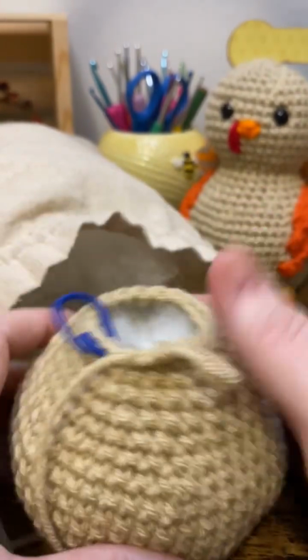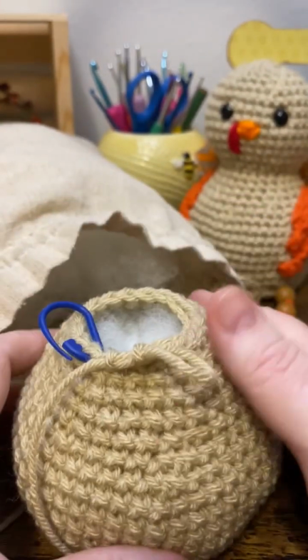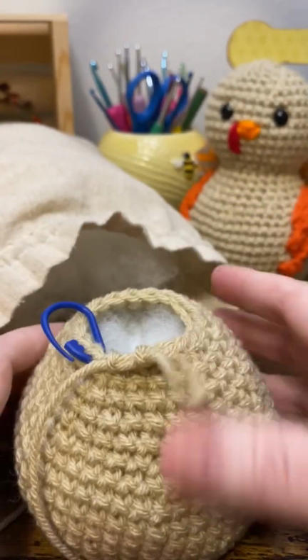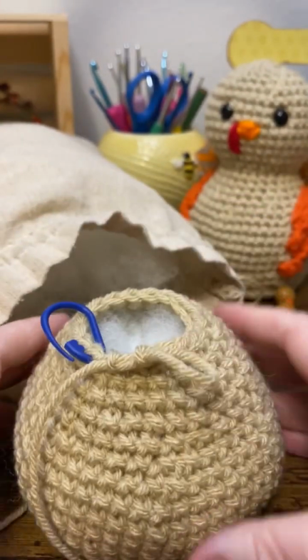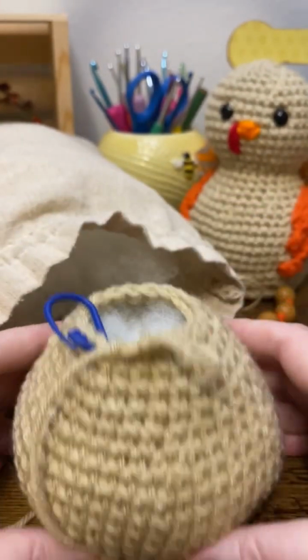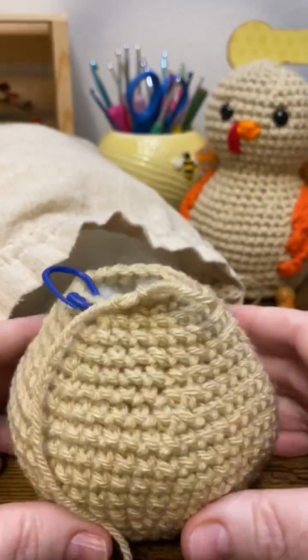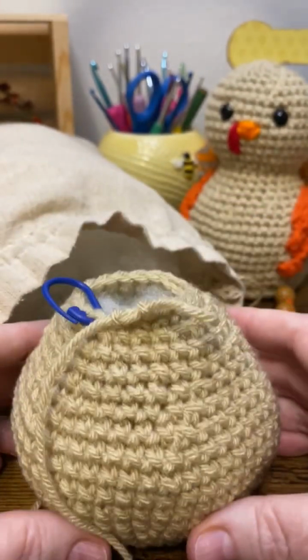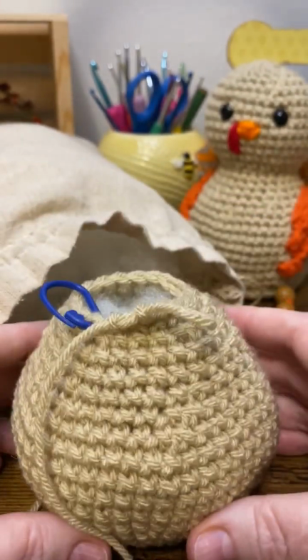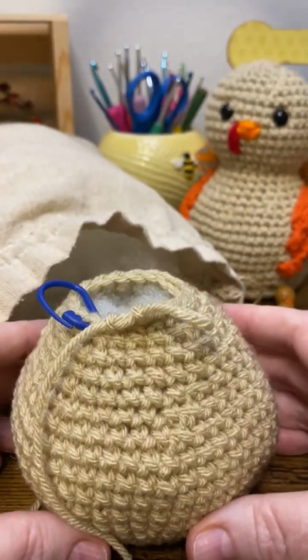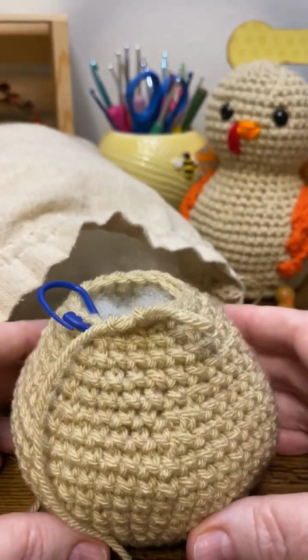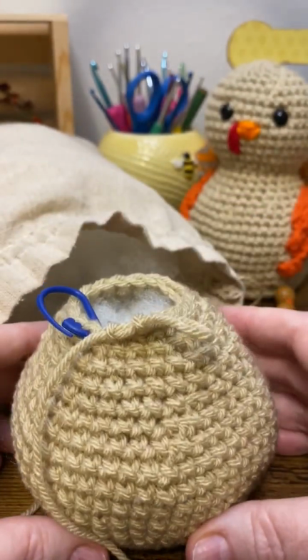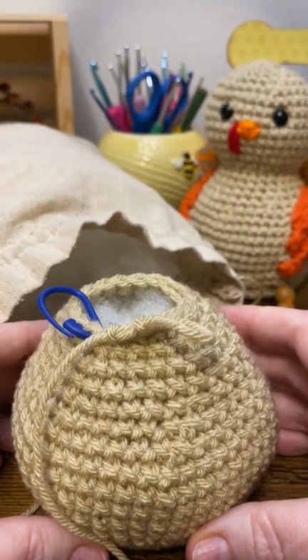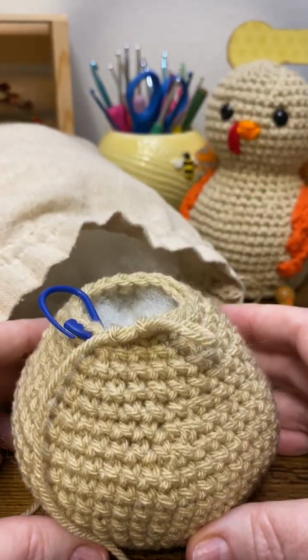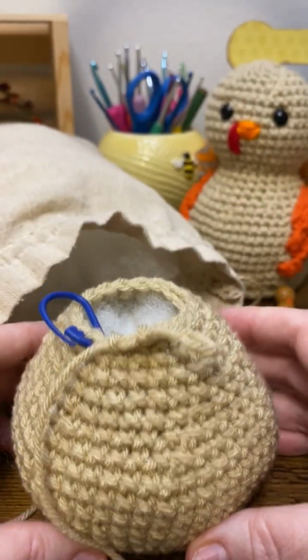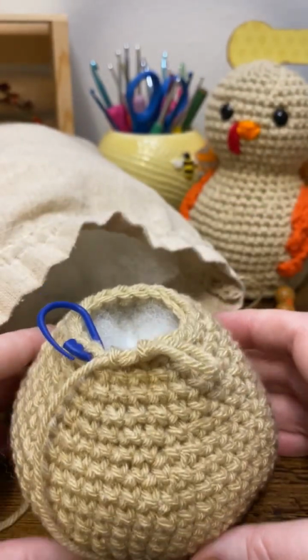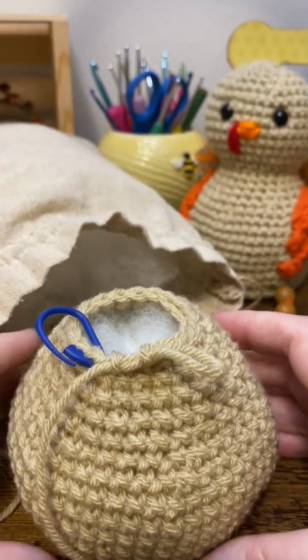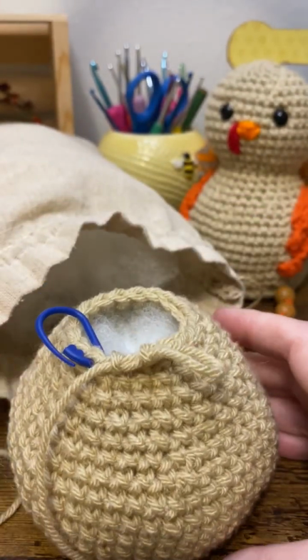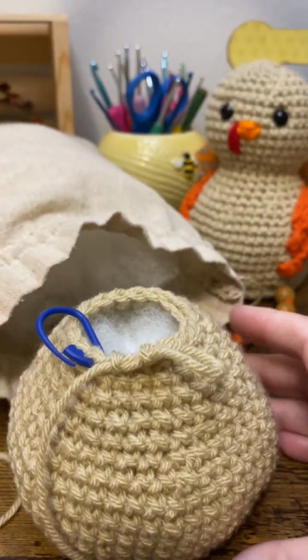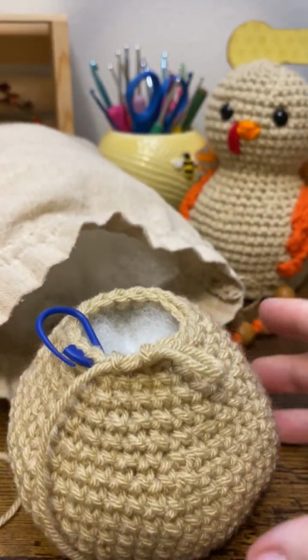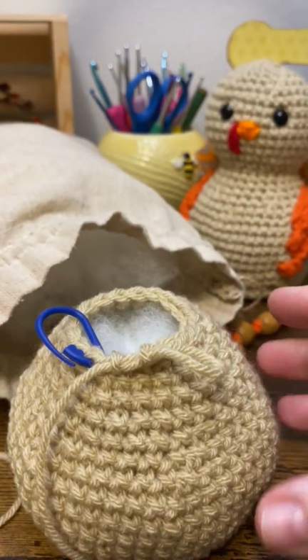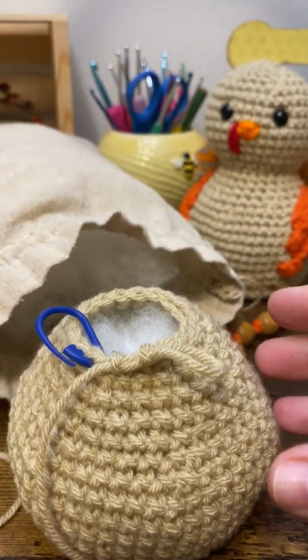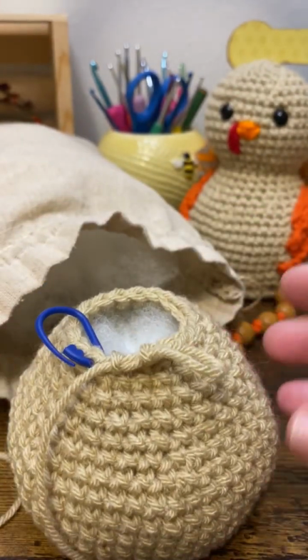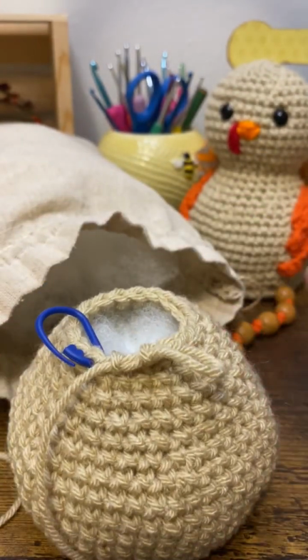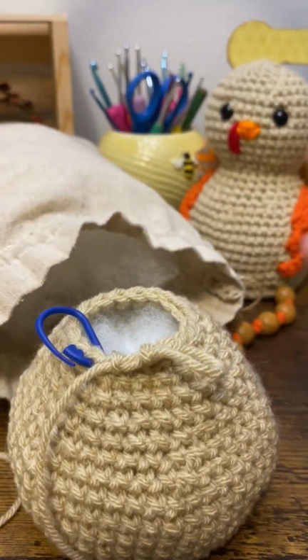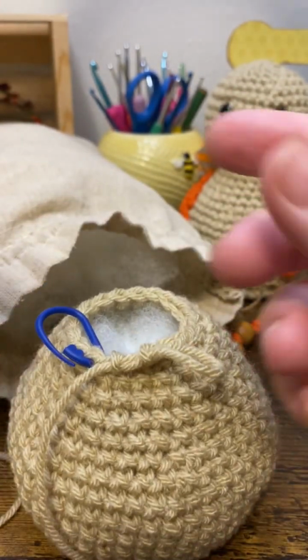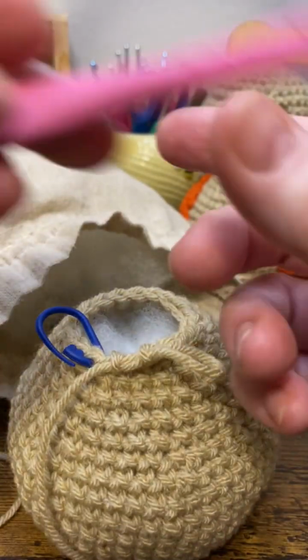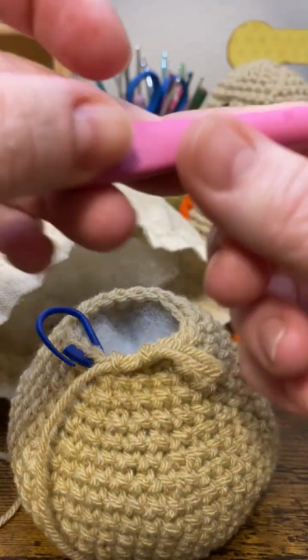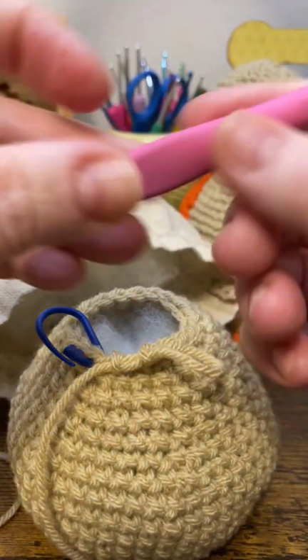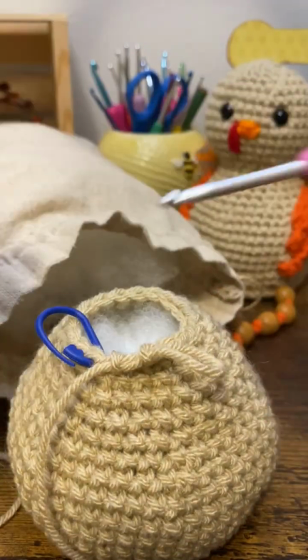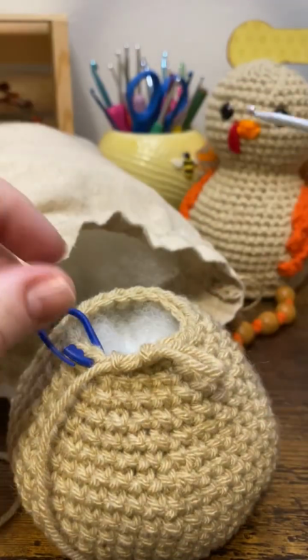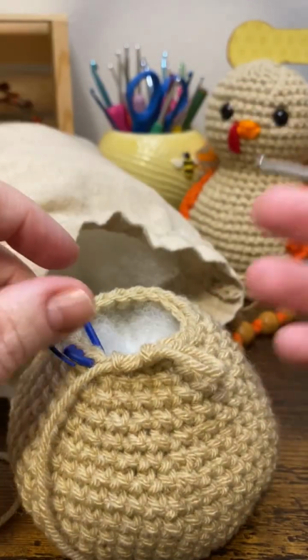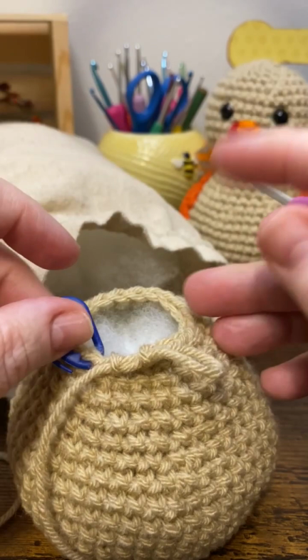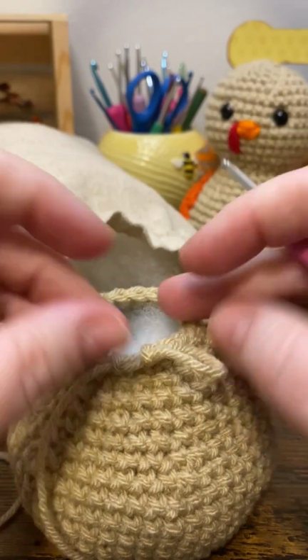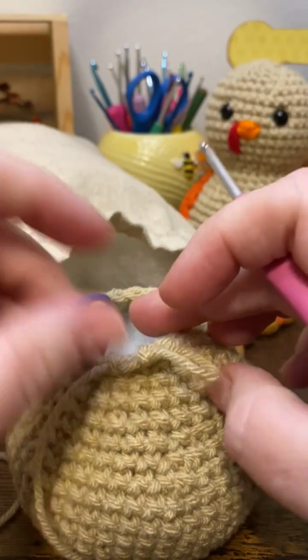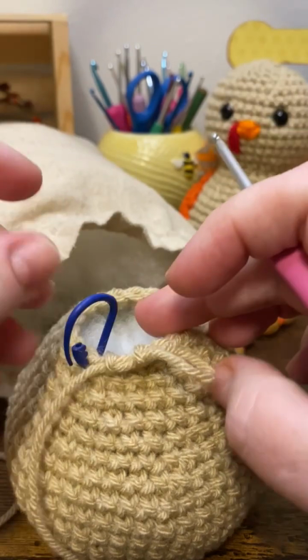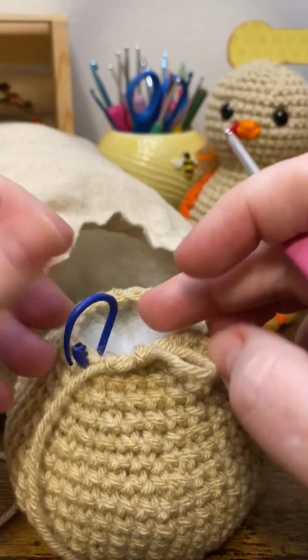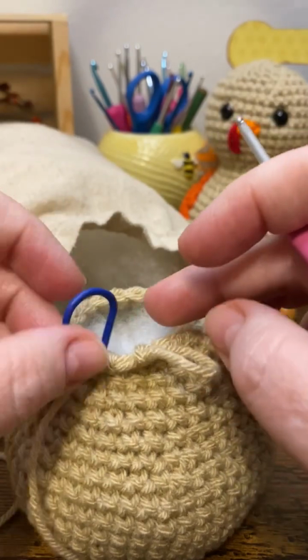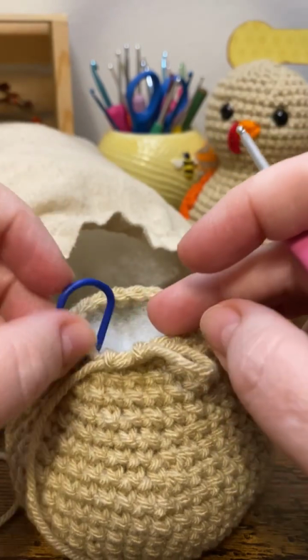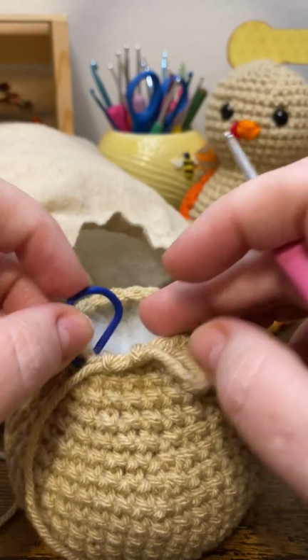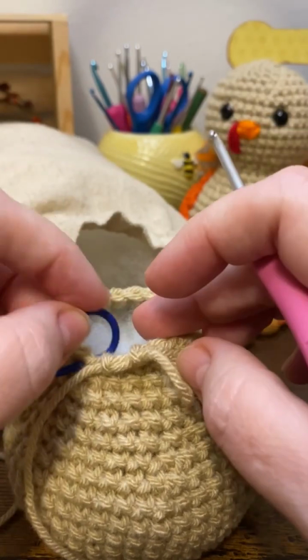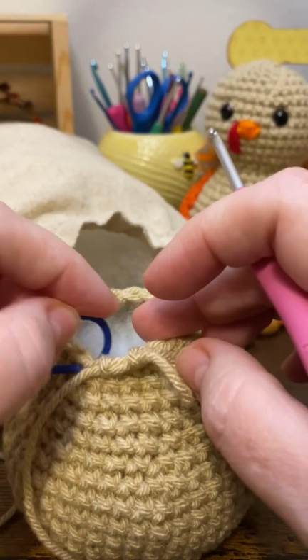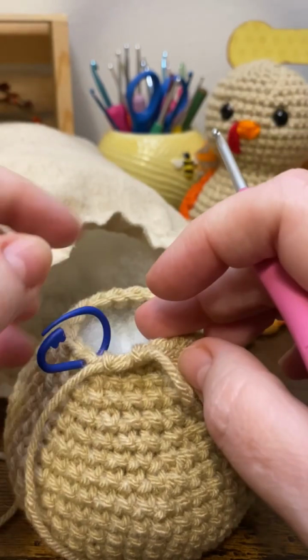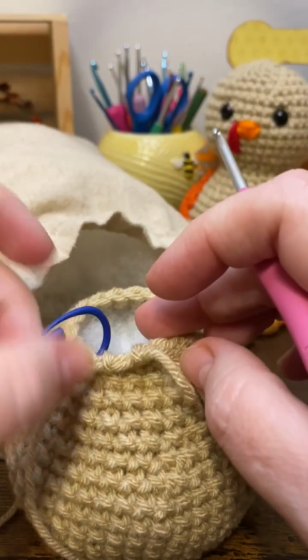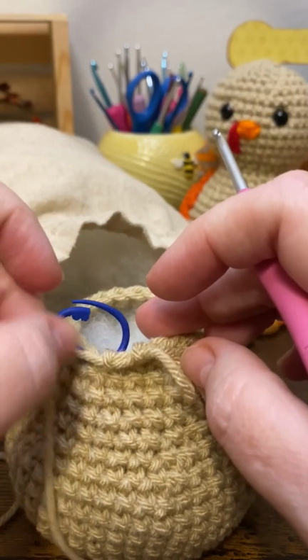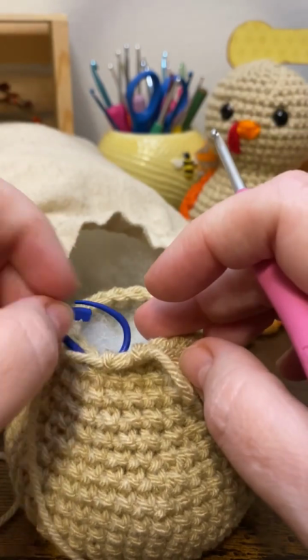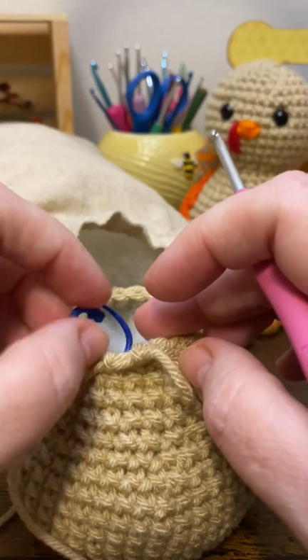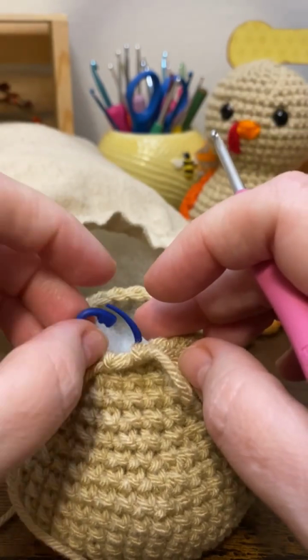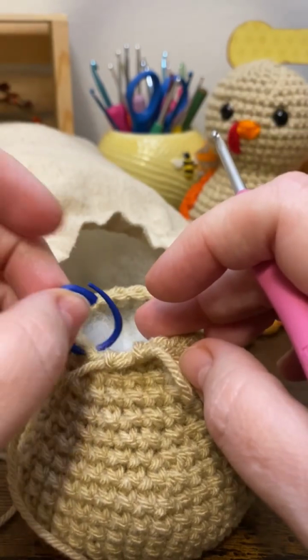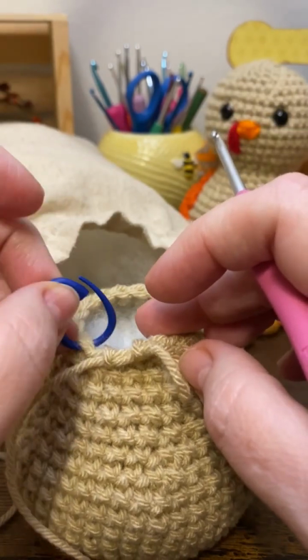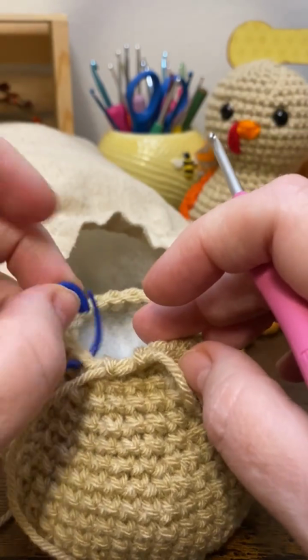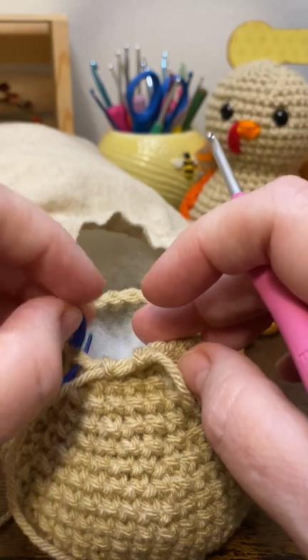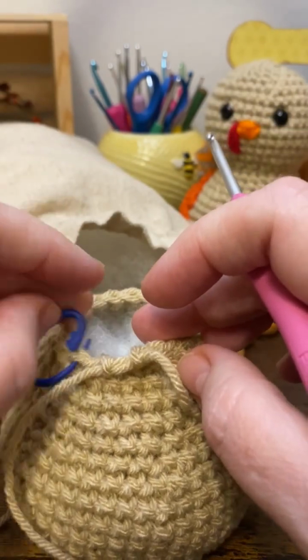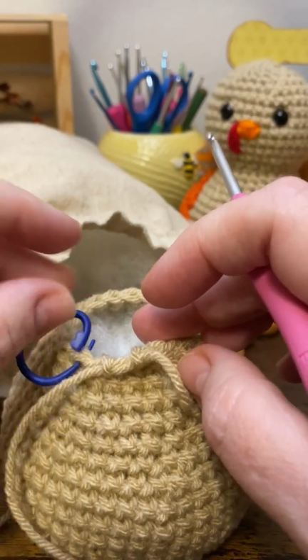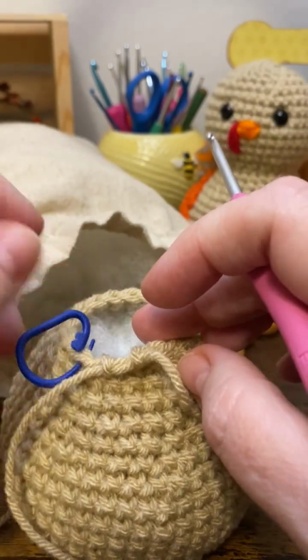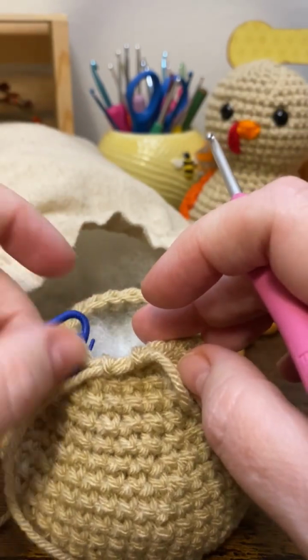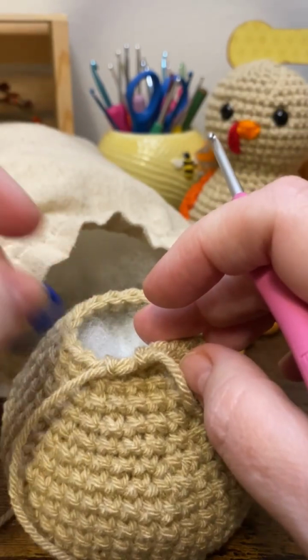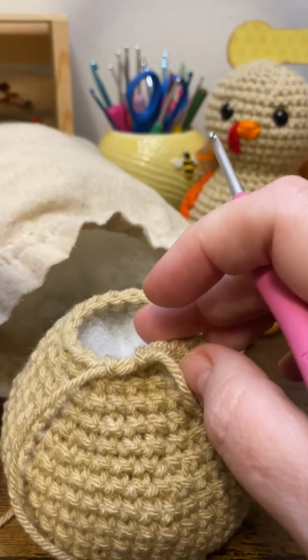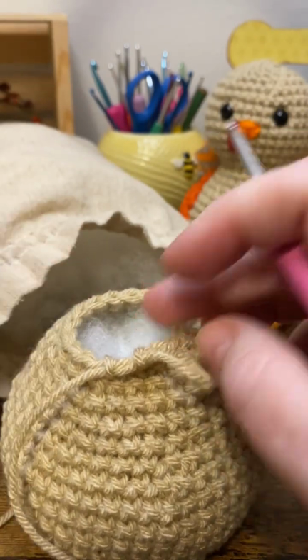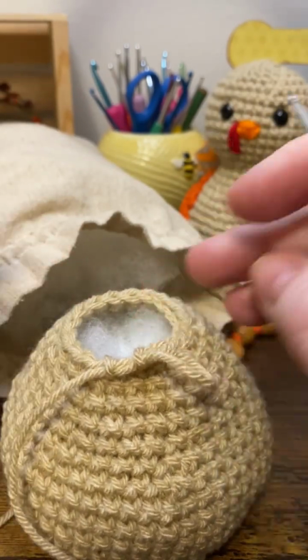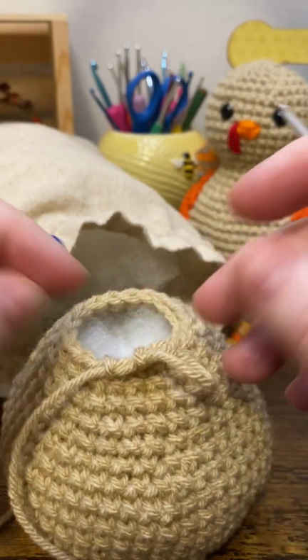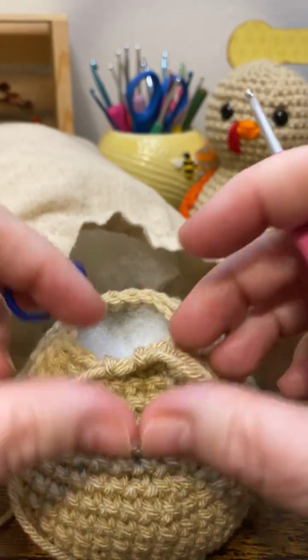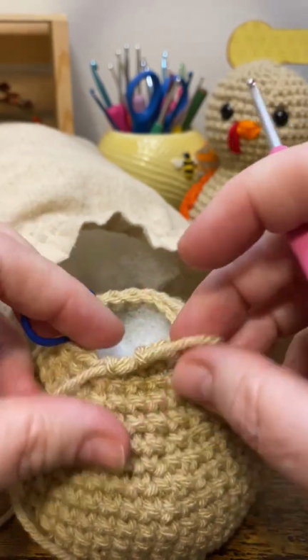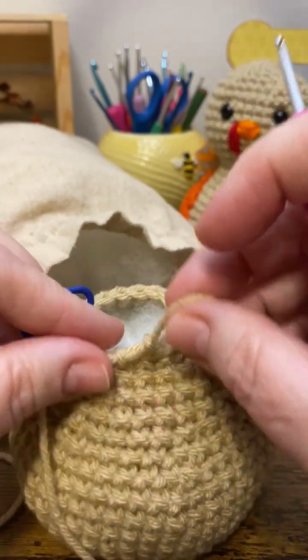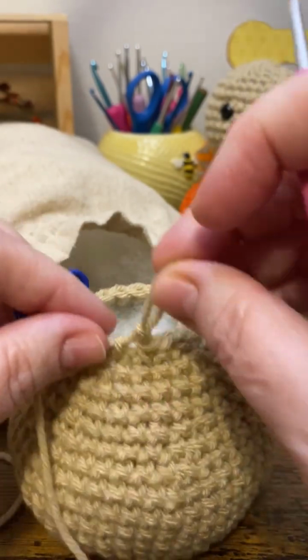Then we're just going to continue on with our pattern for round 22.